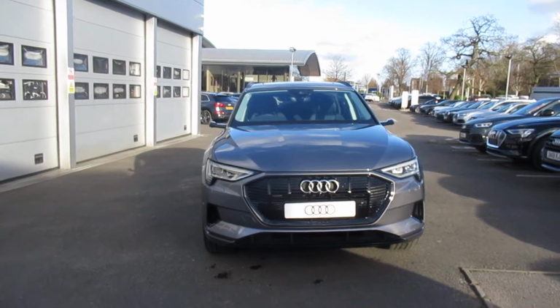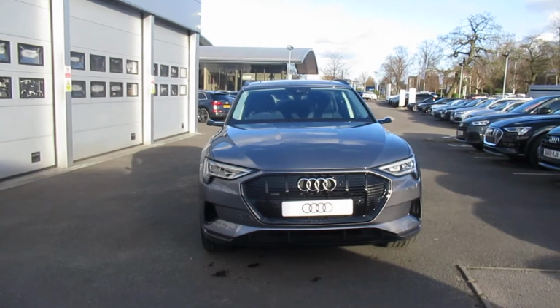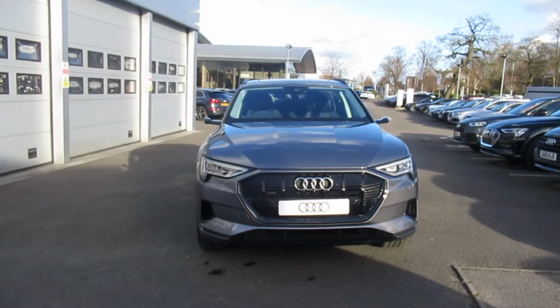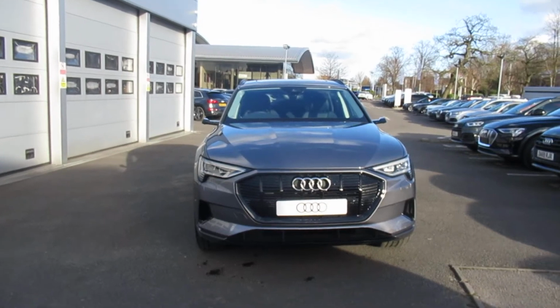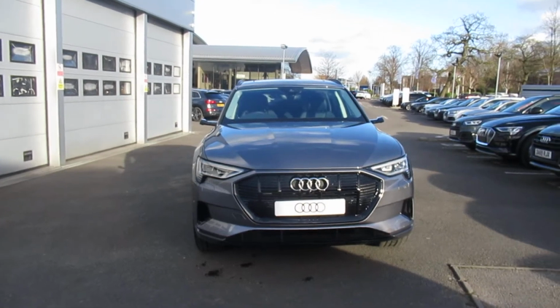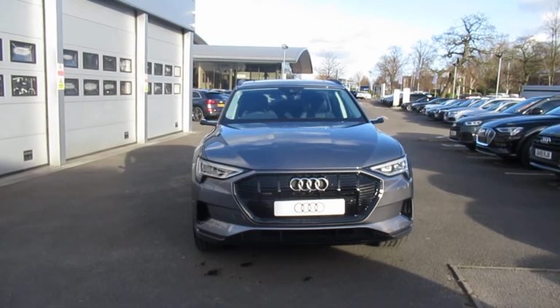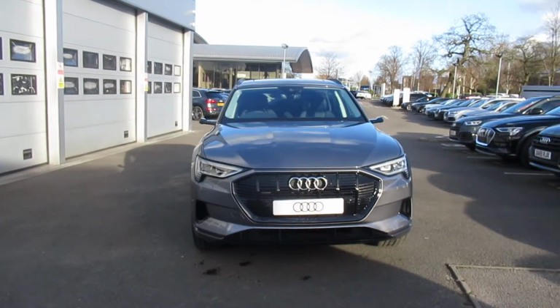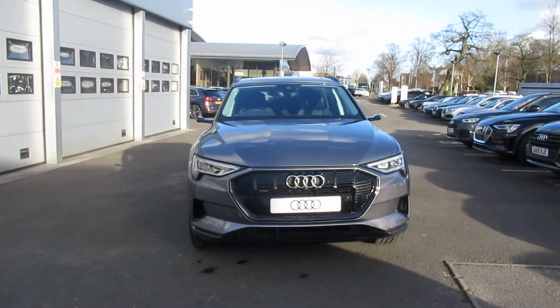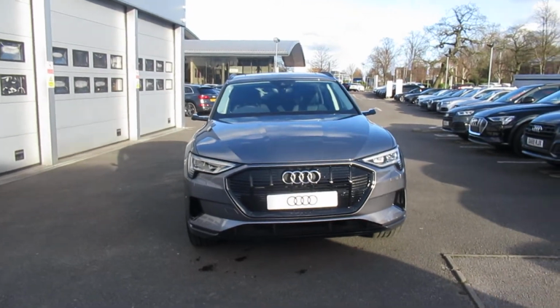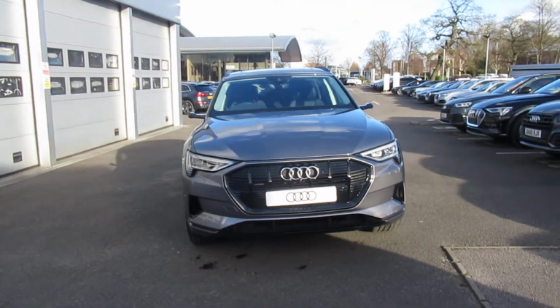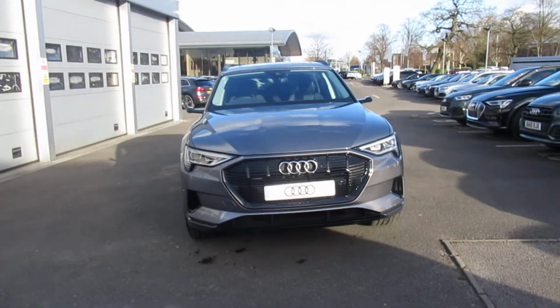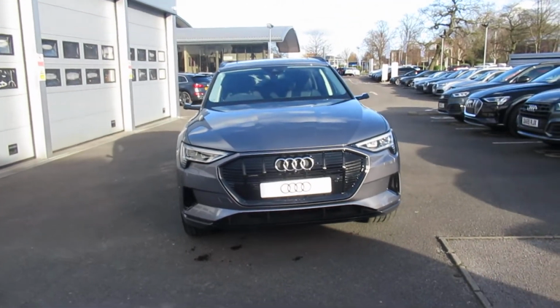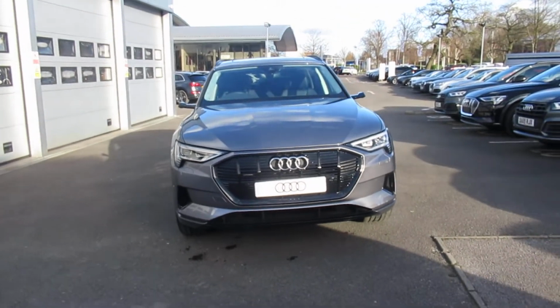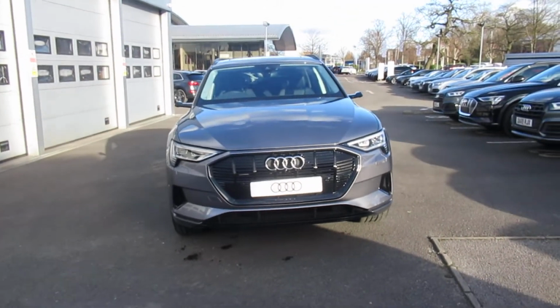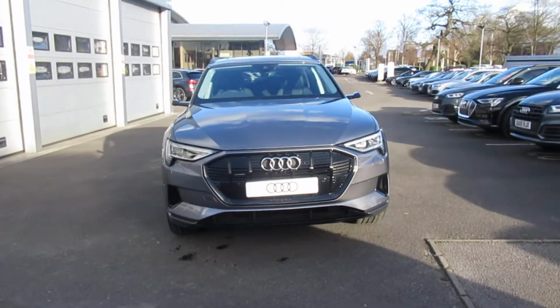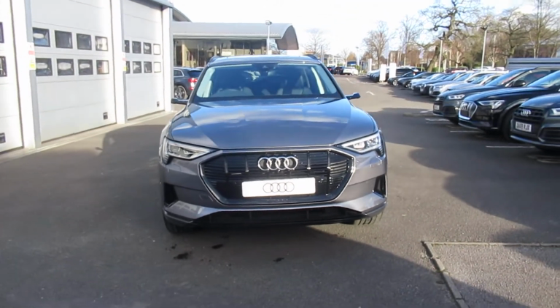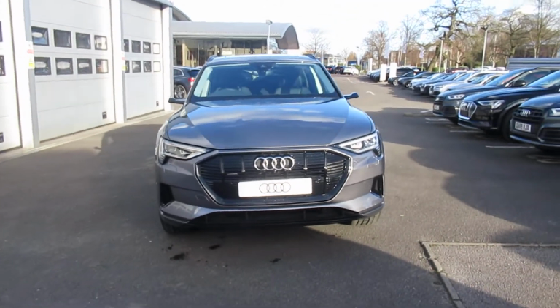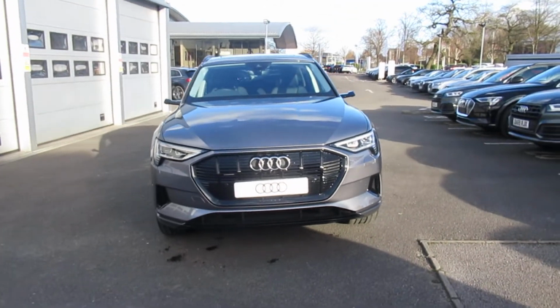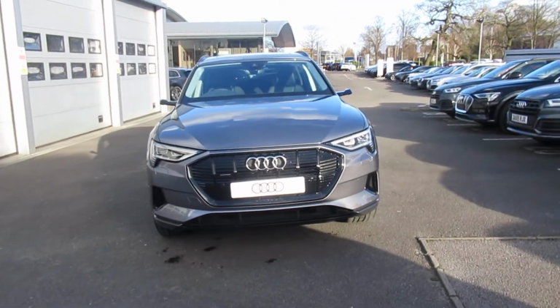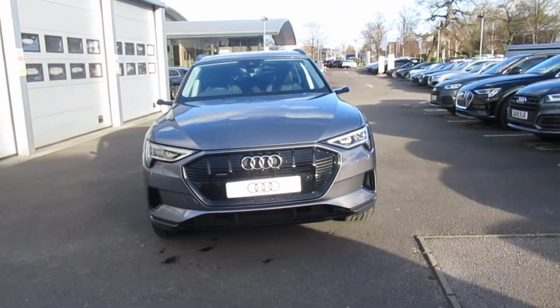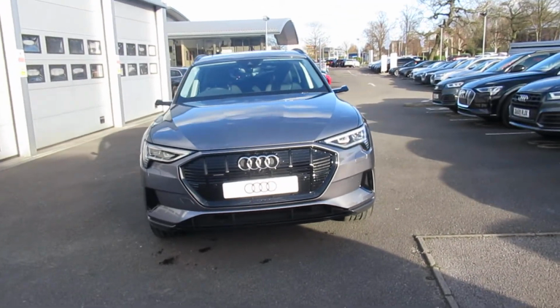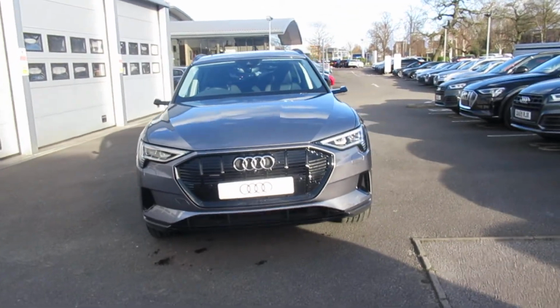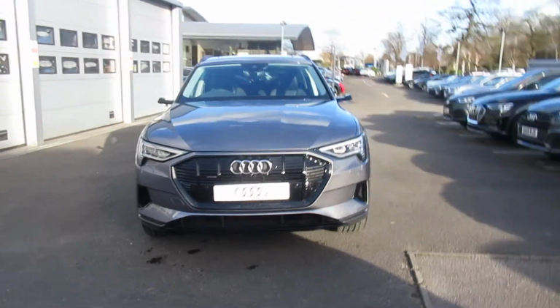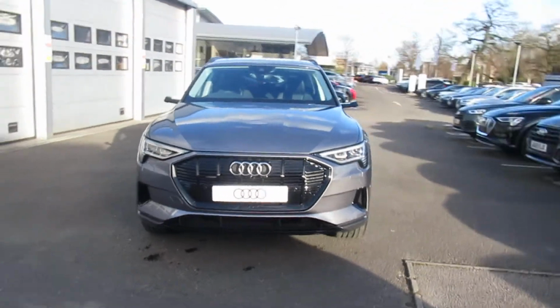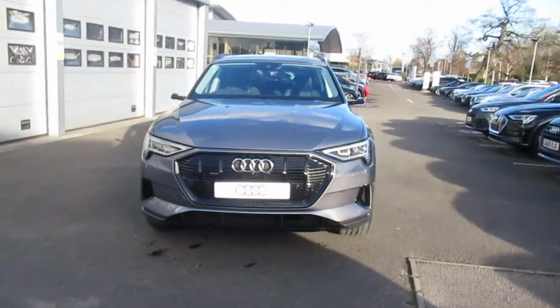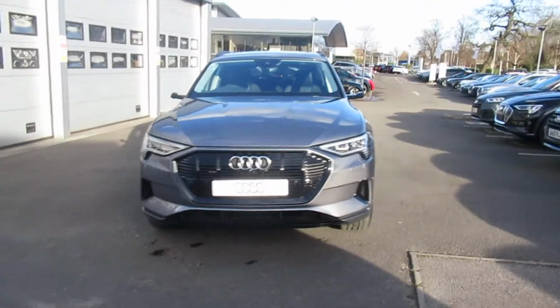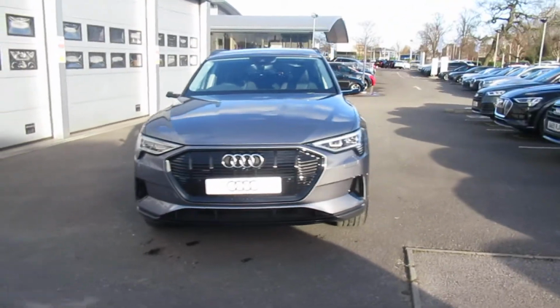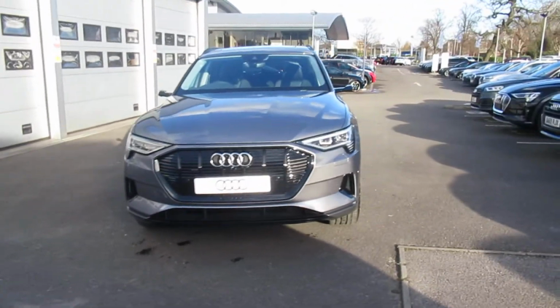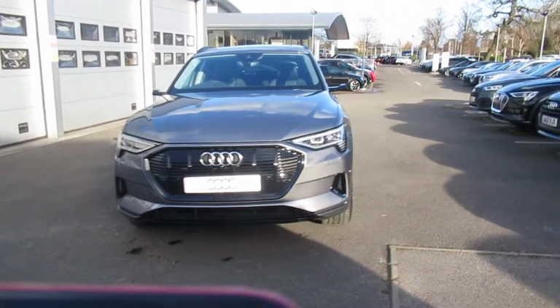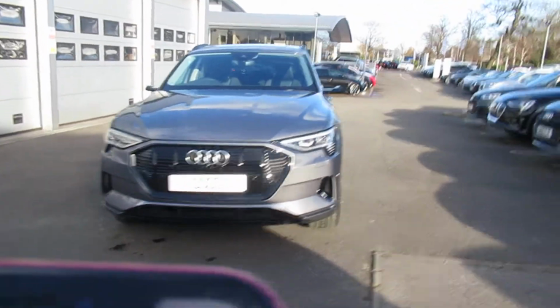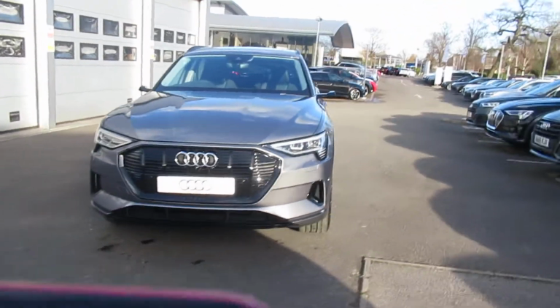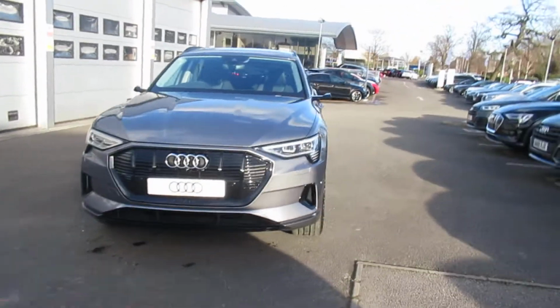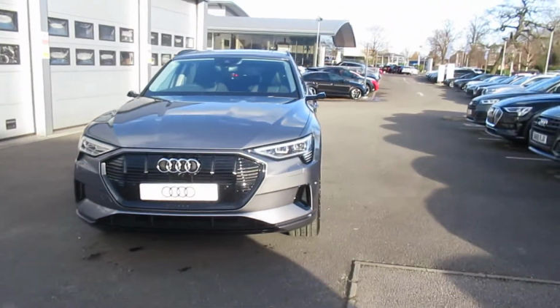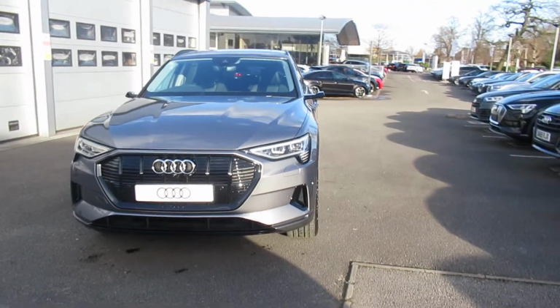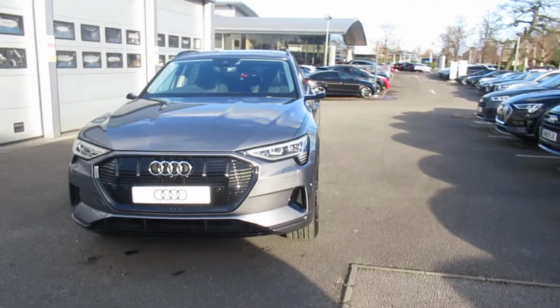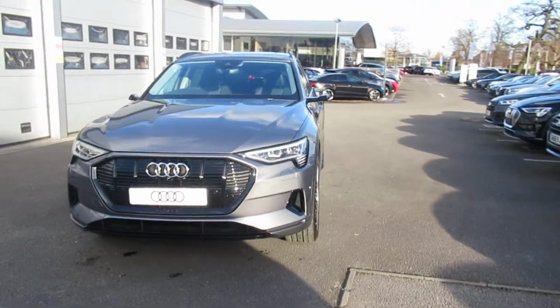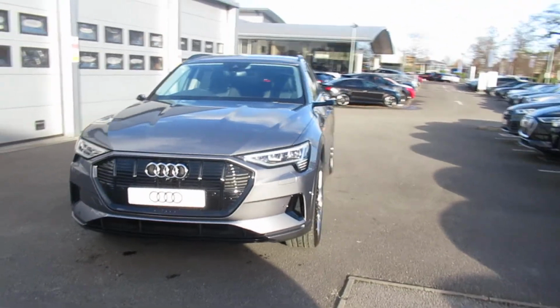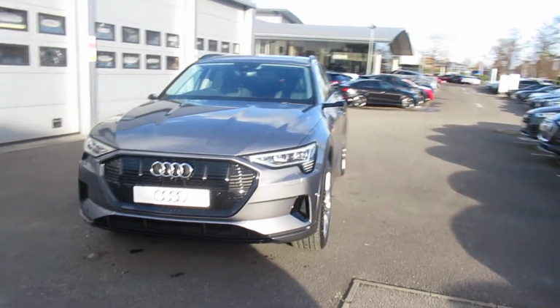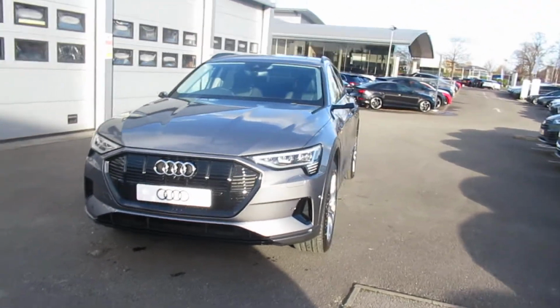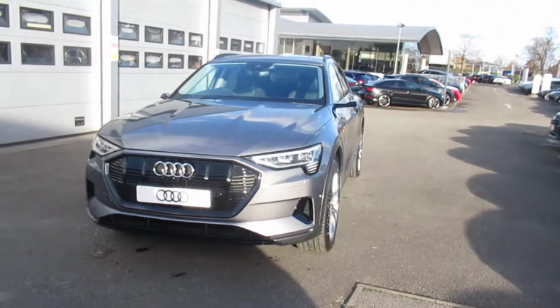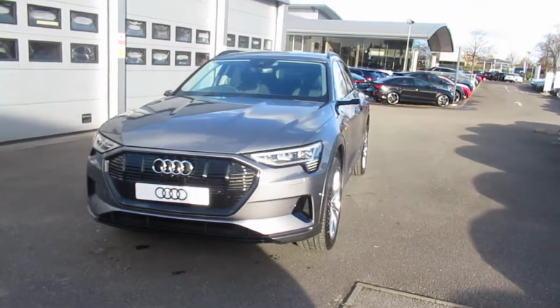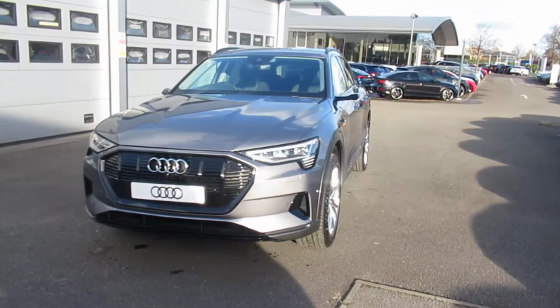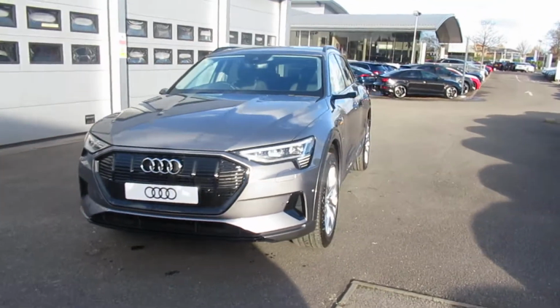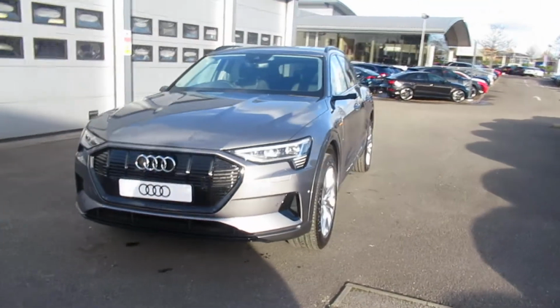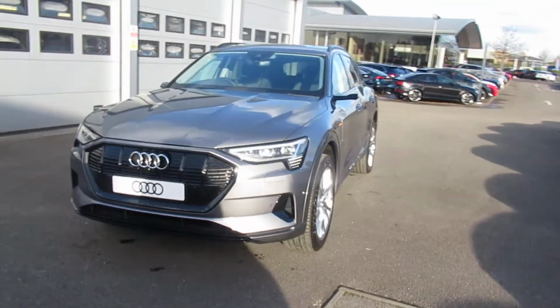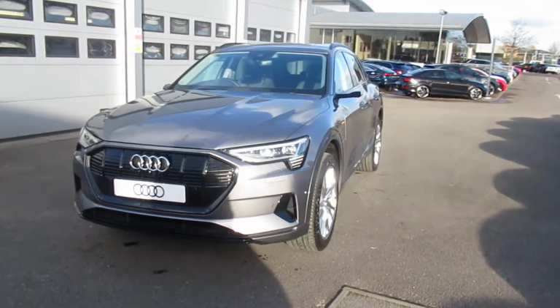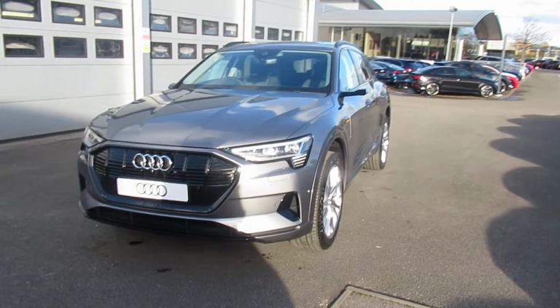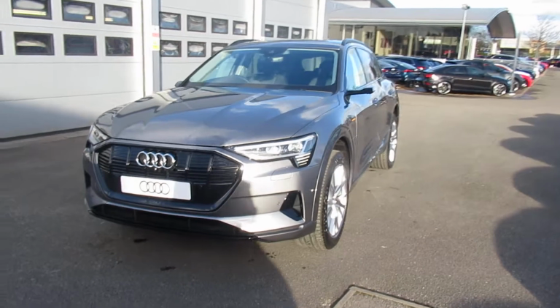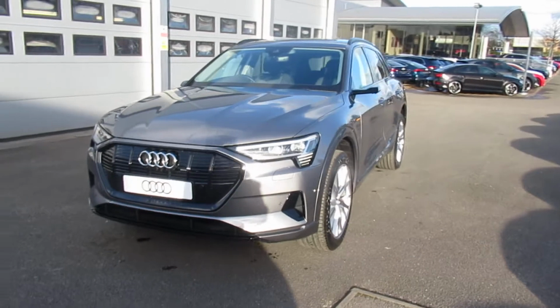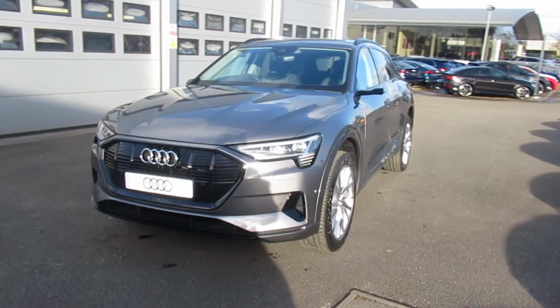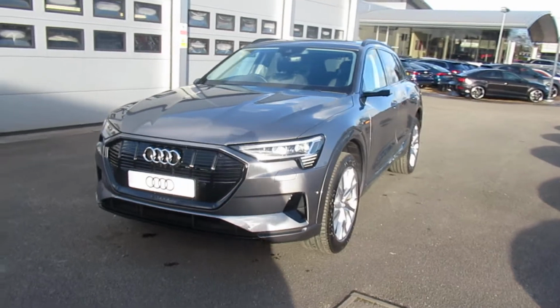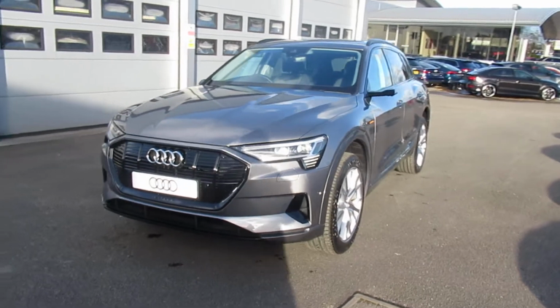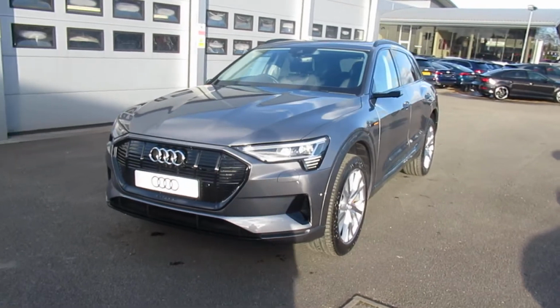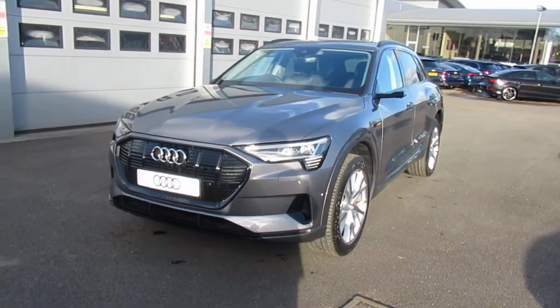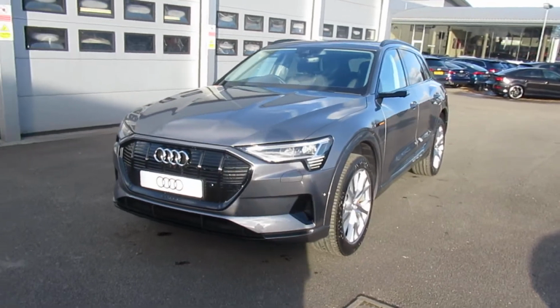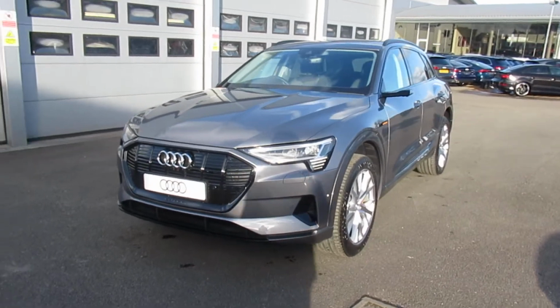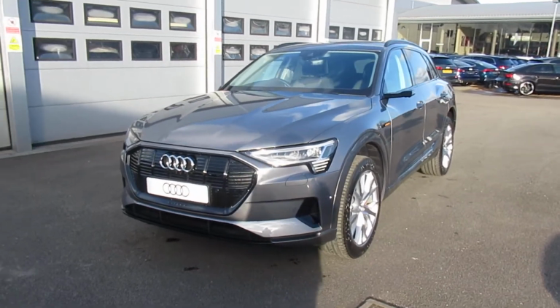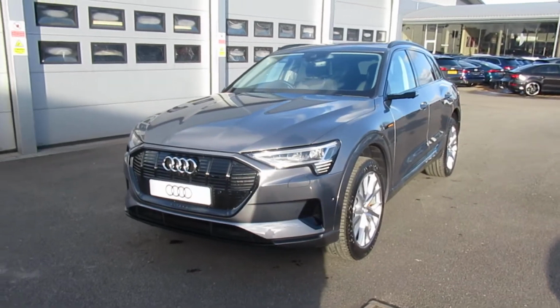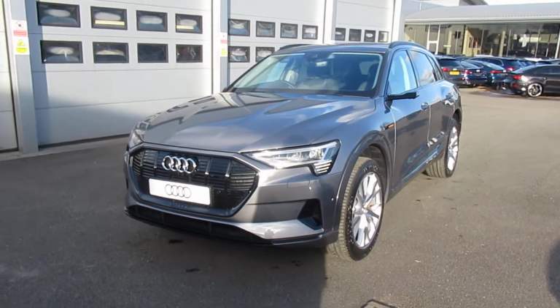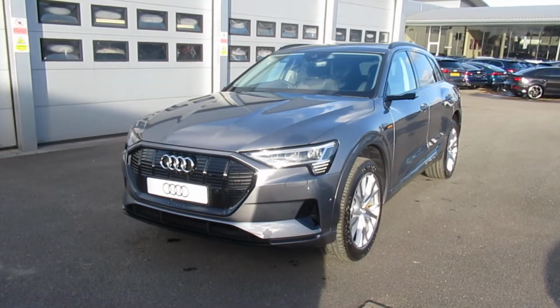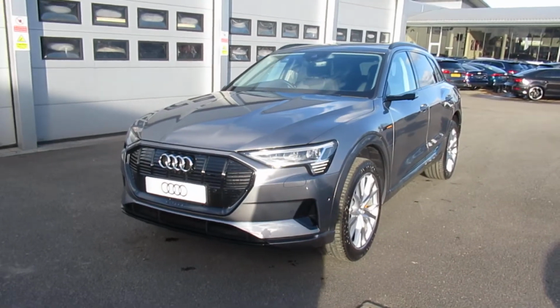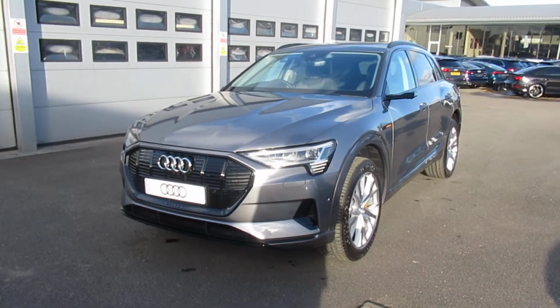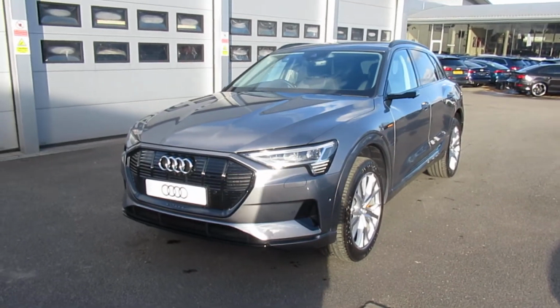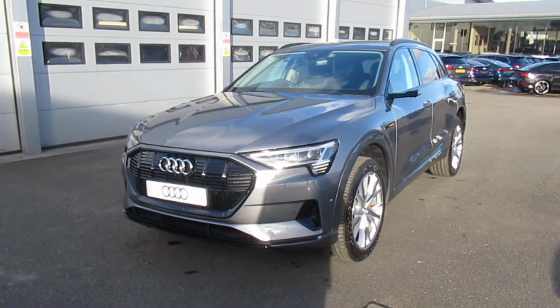Hello and welcome to Crew Audi. Today we have the new Audi e-tron 55 Quattro launch edition in Typhoon Grey.